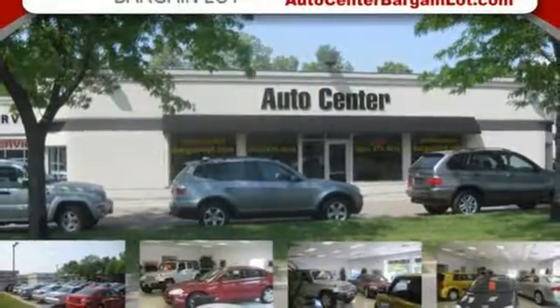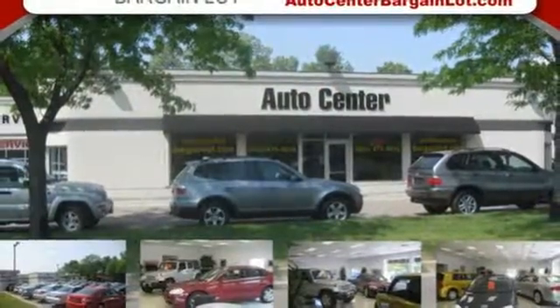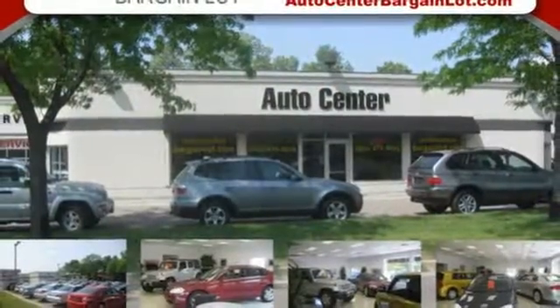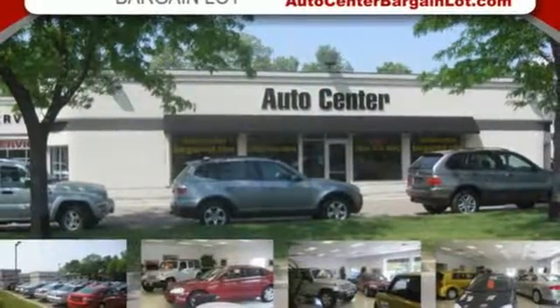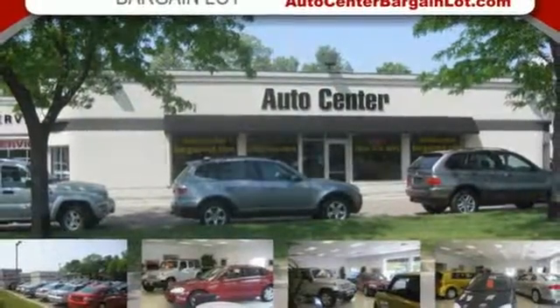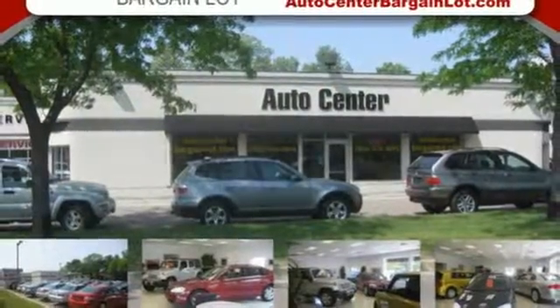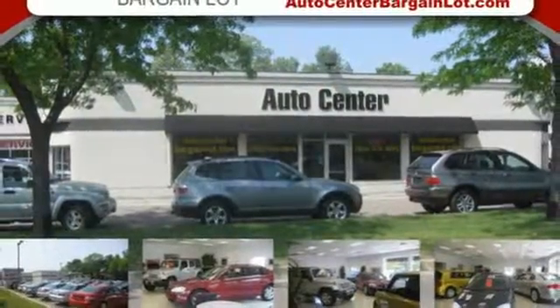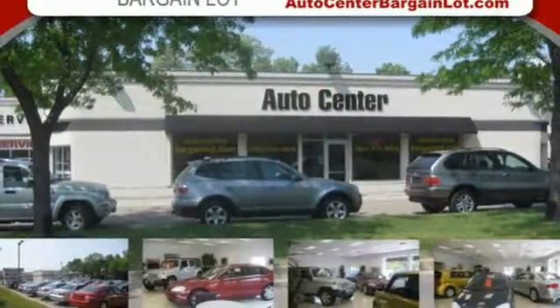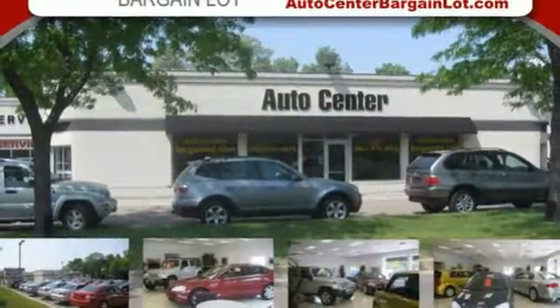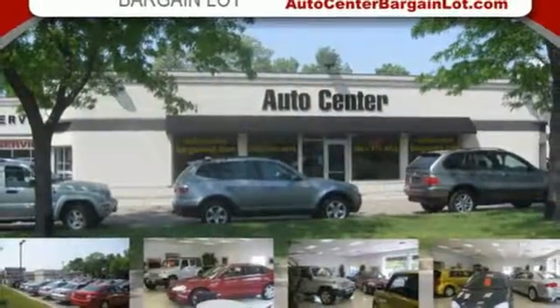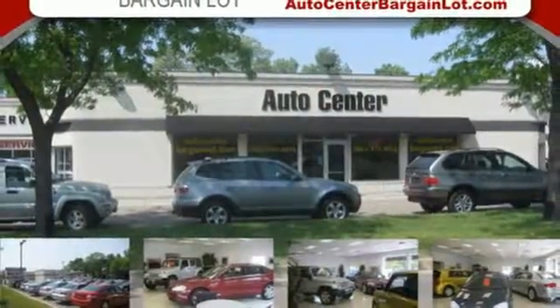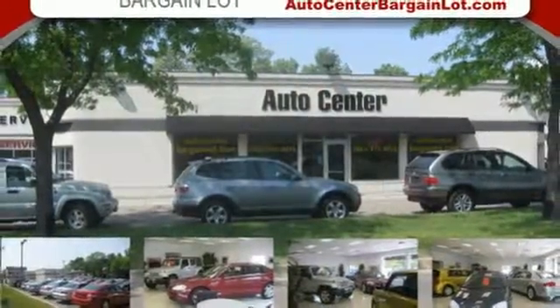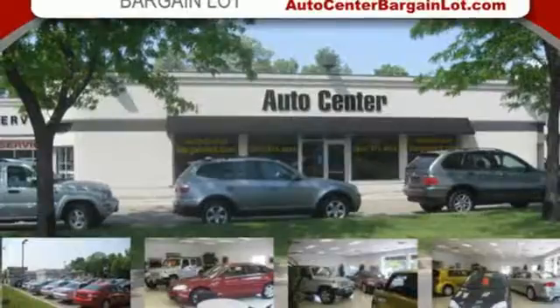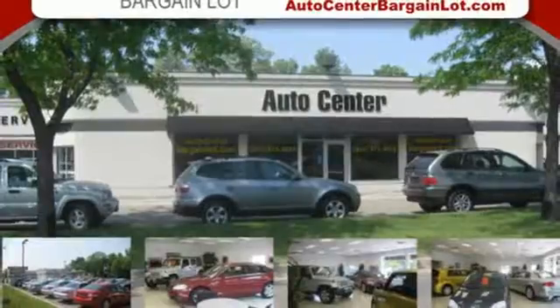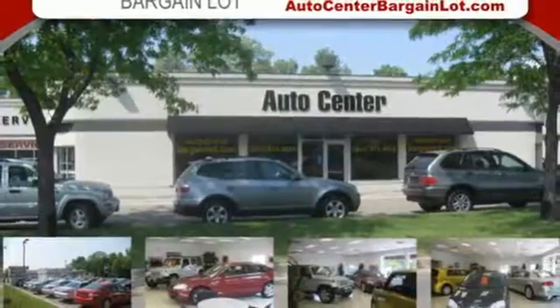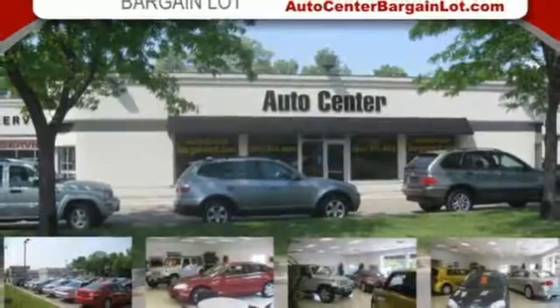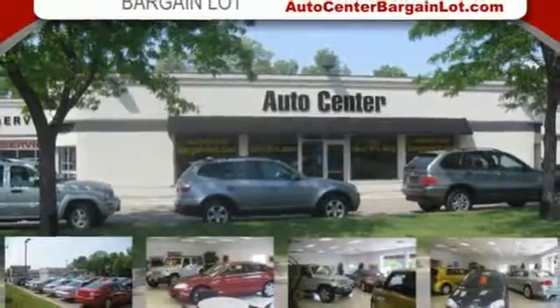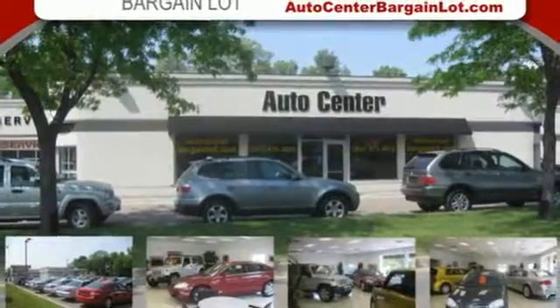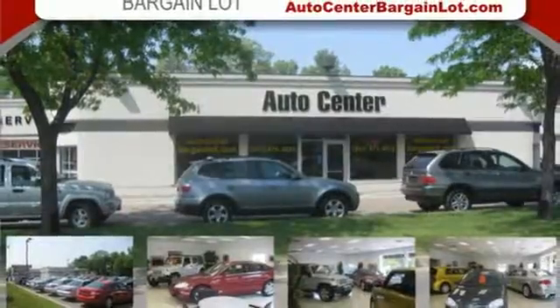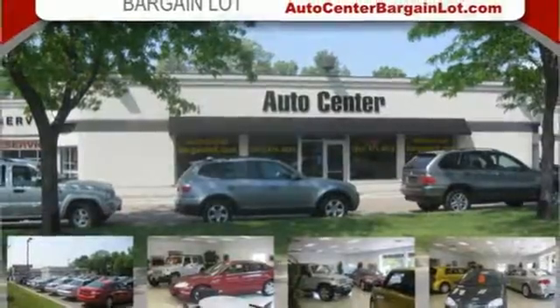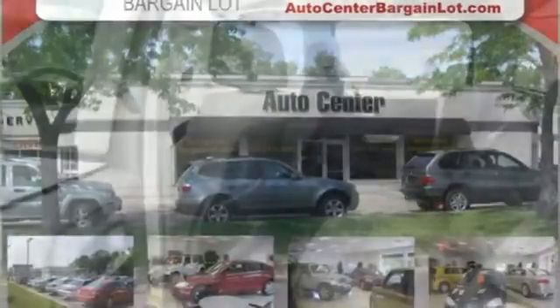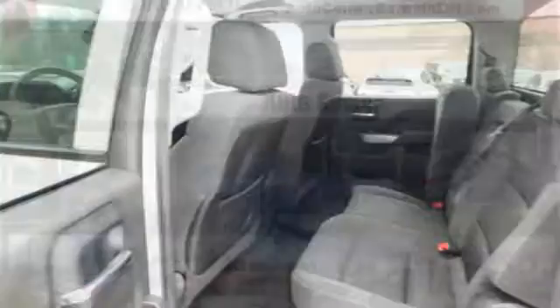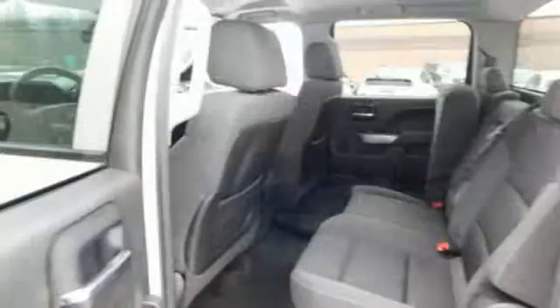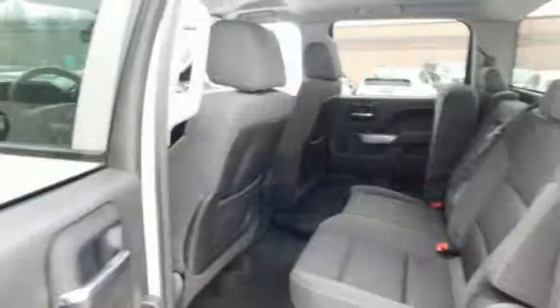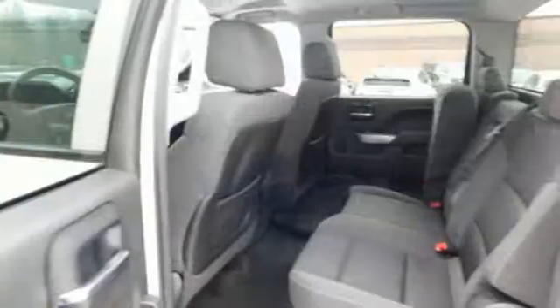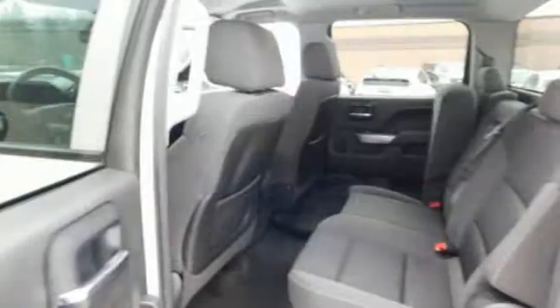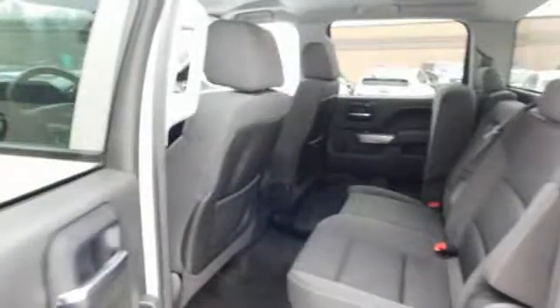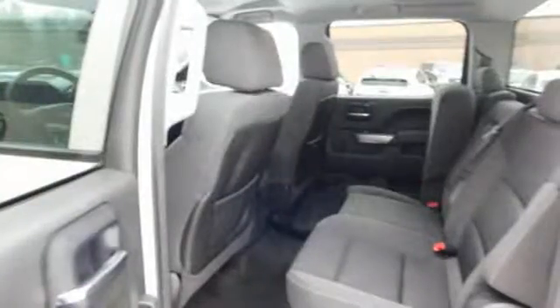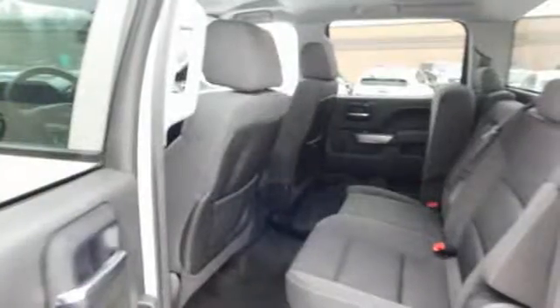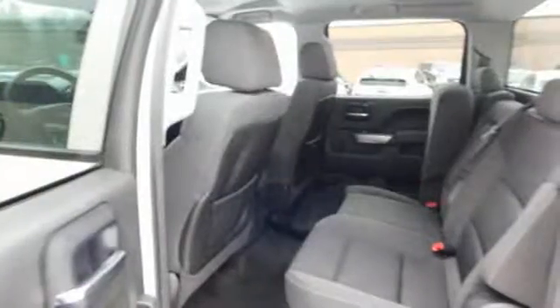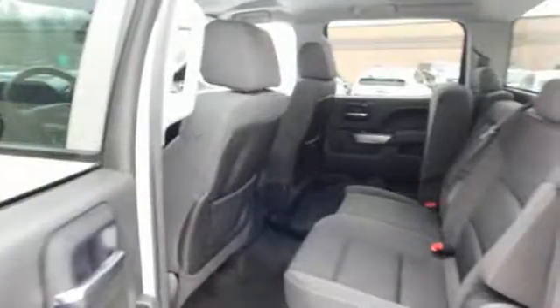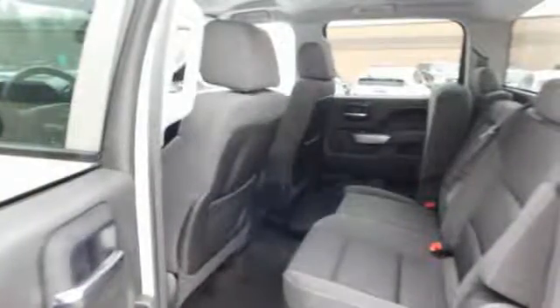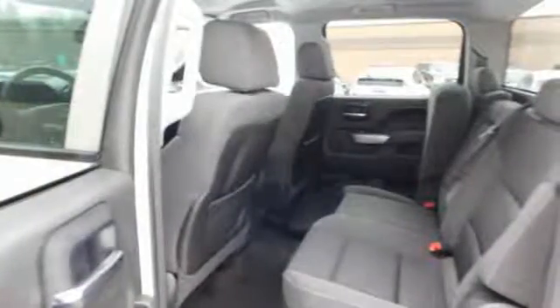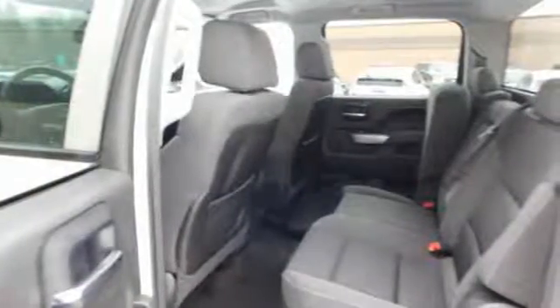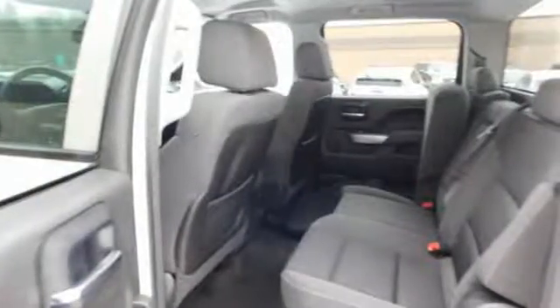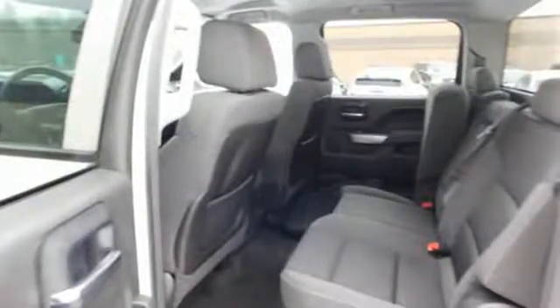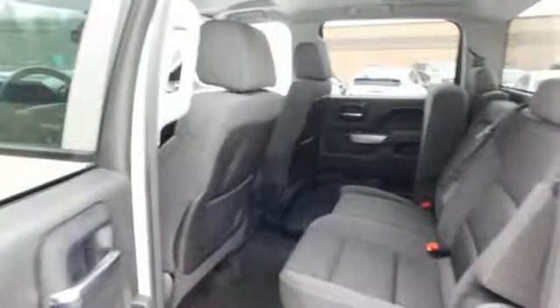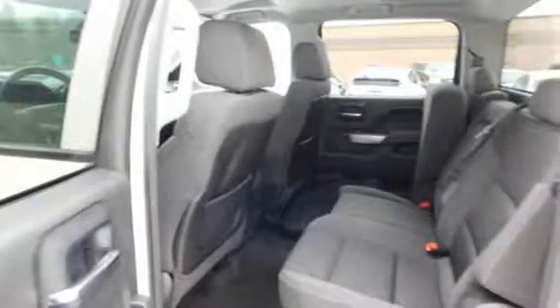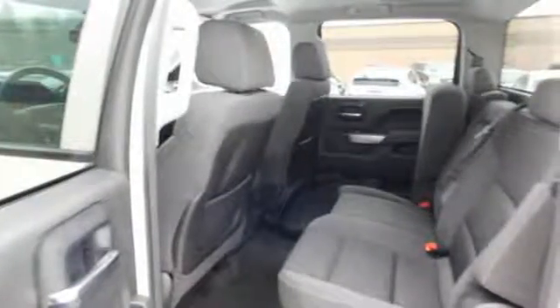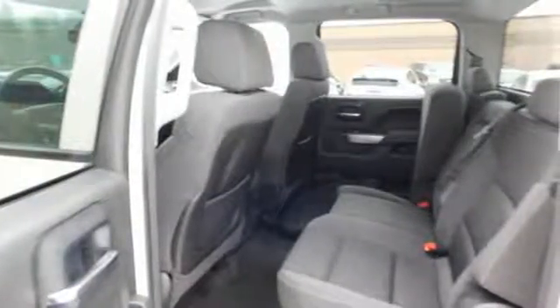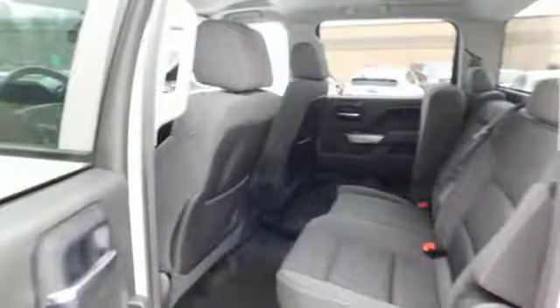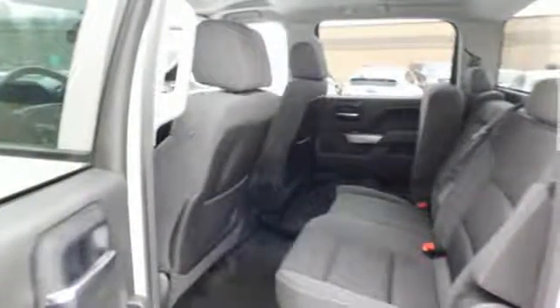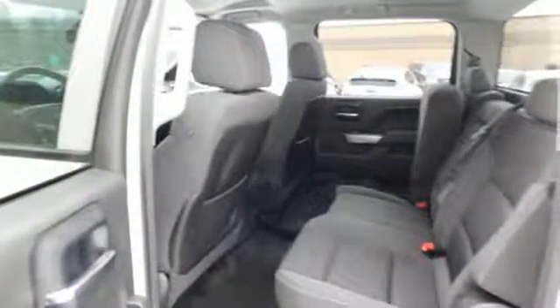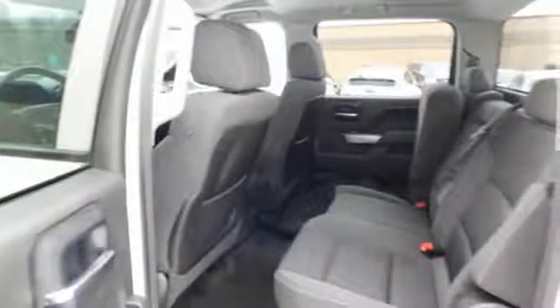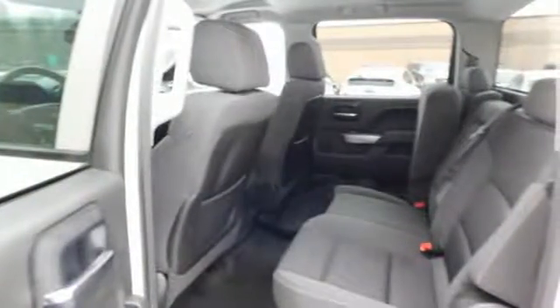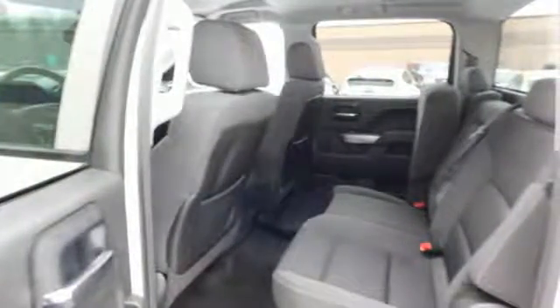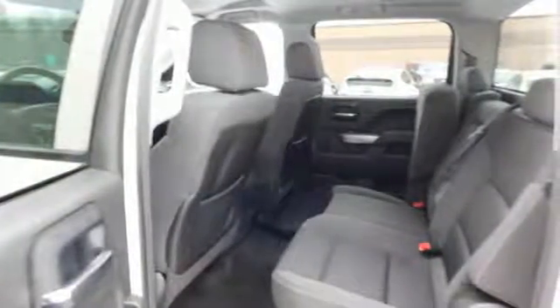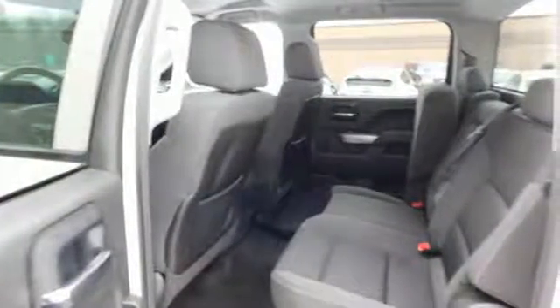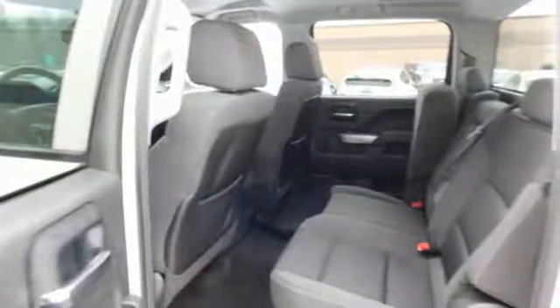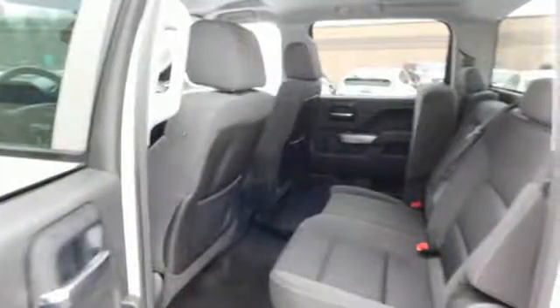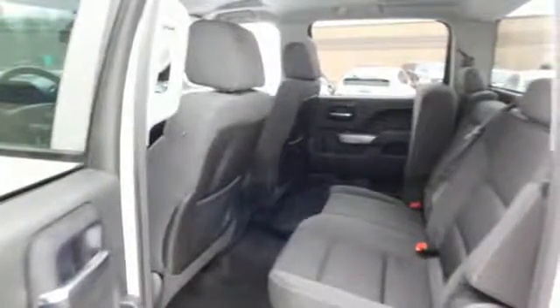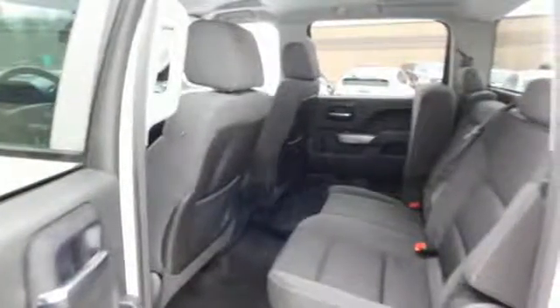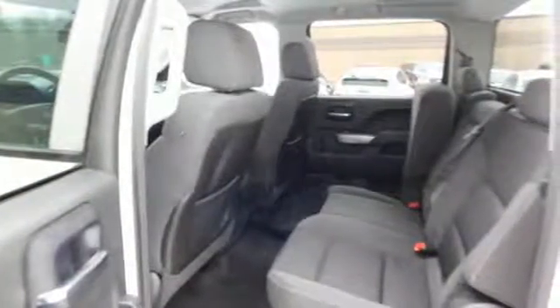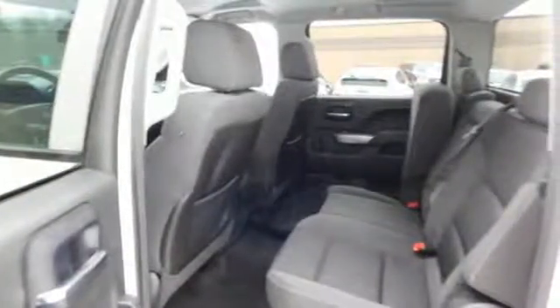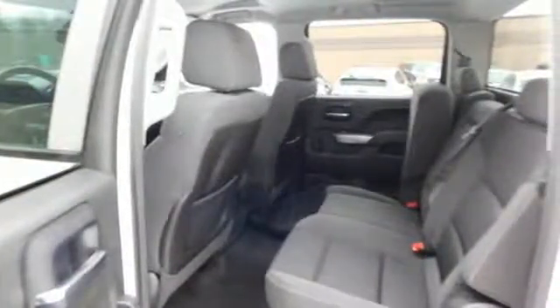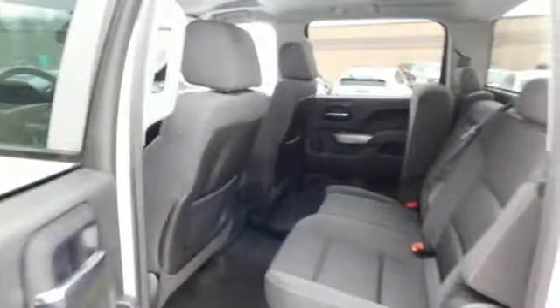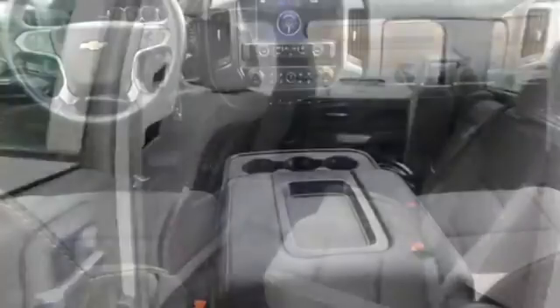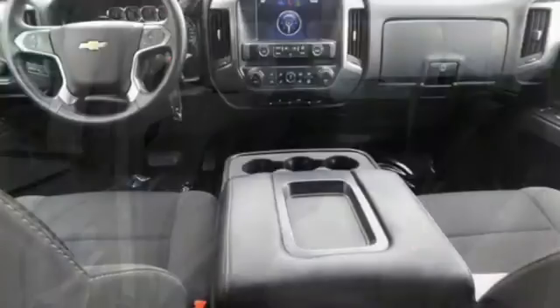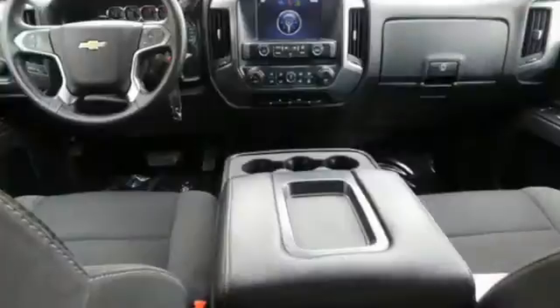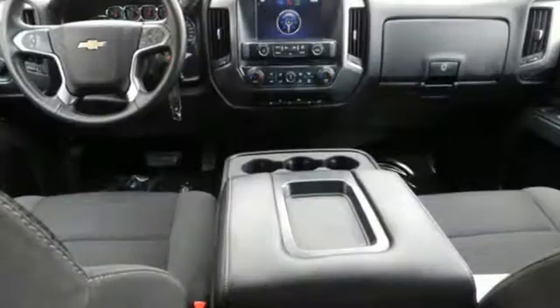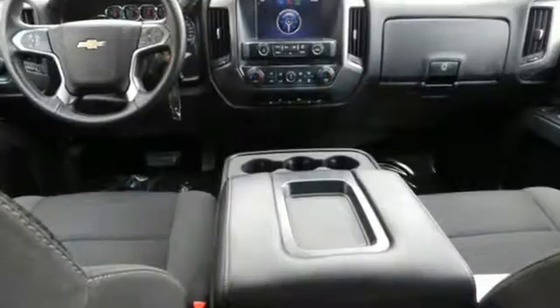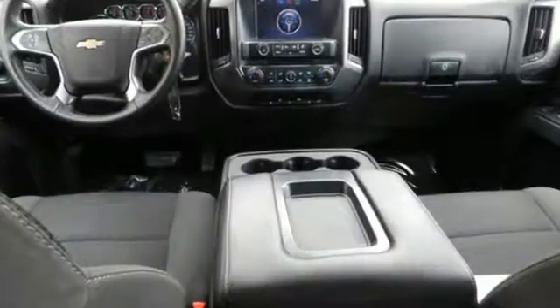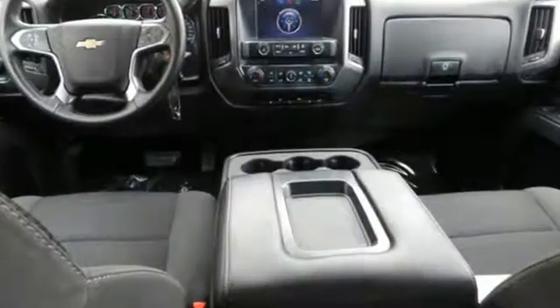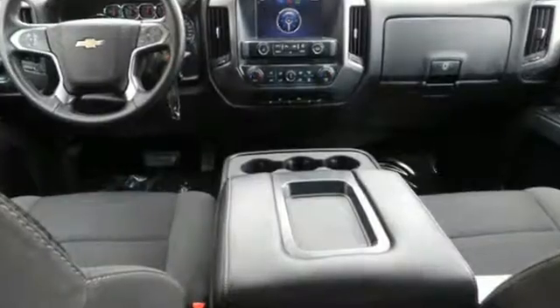Edmunds.com states: powerful, comfortable. The Chevrolet Silverado 1500 is a prime choice for a full-size pickup.